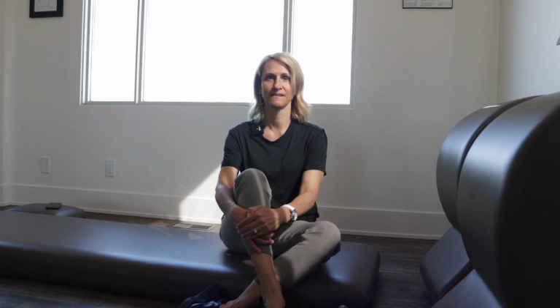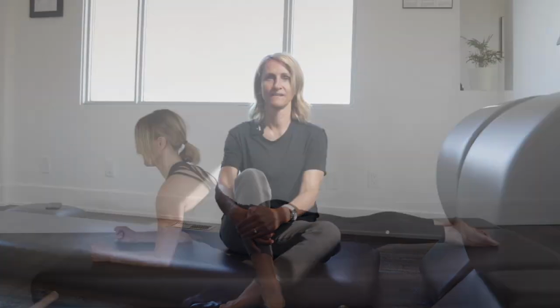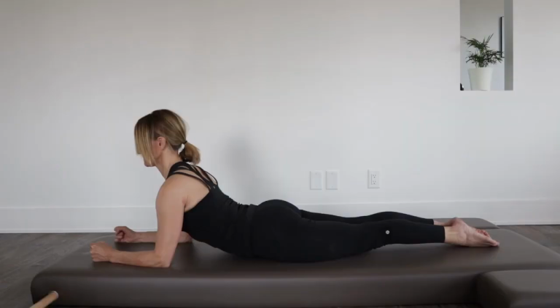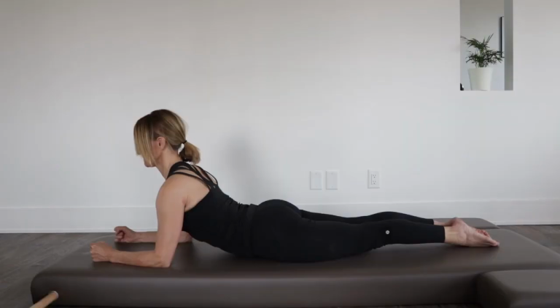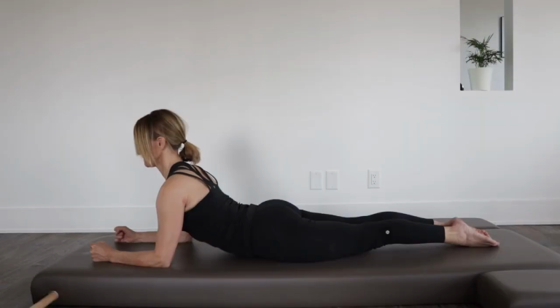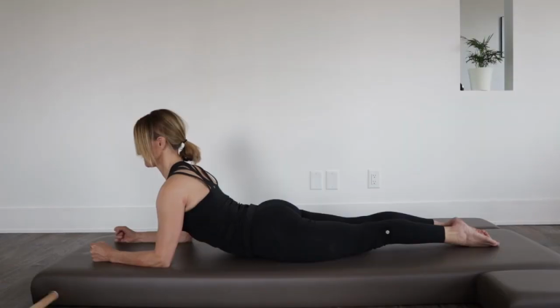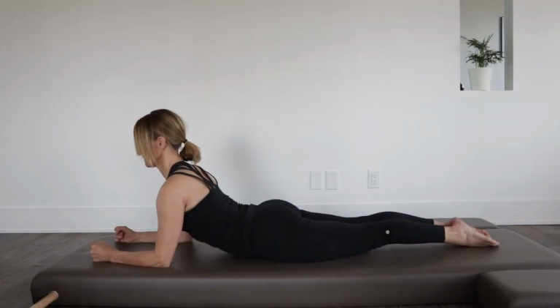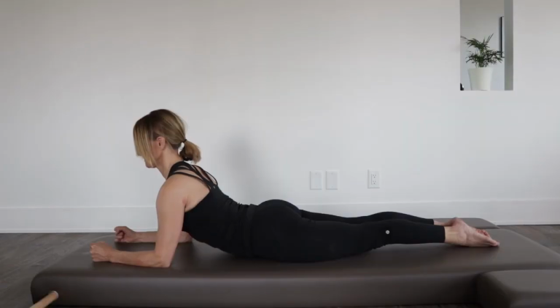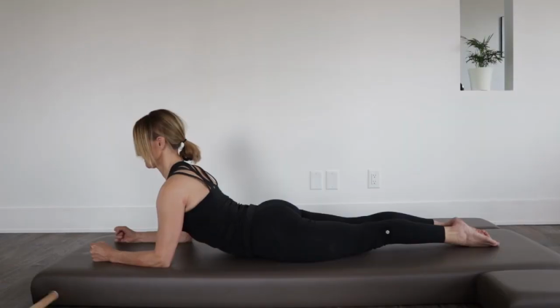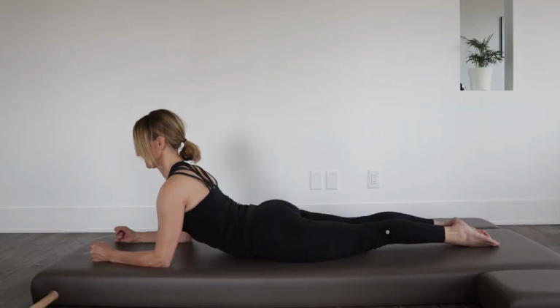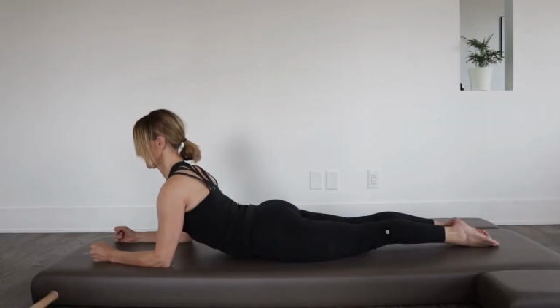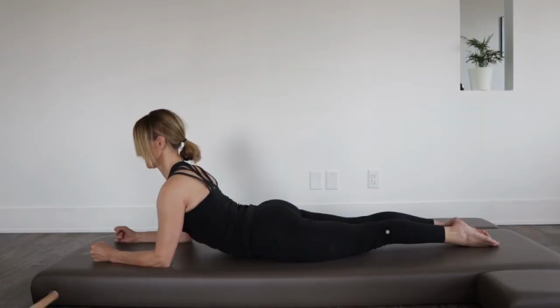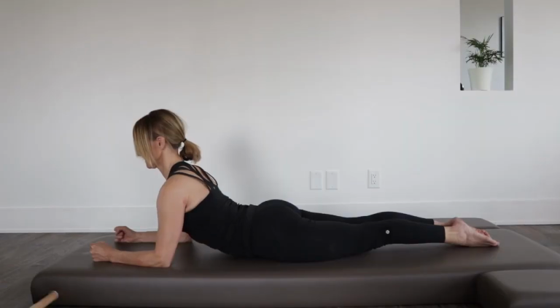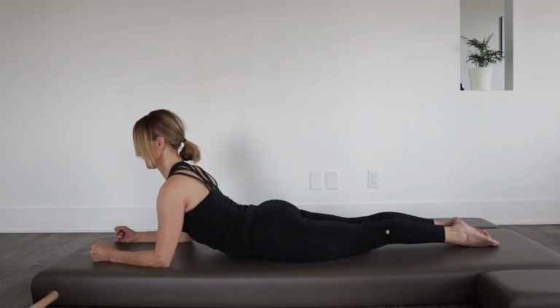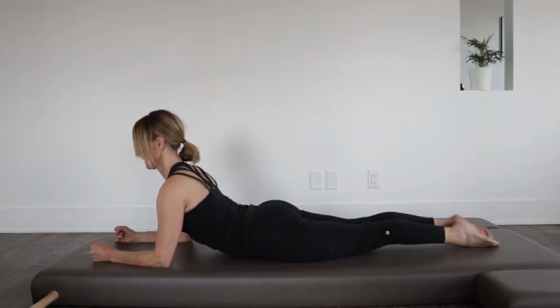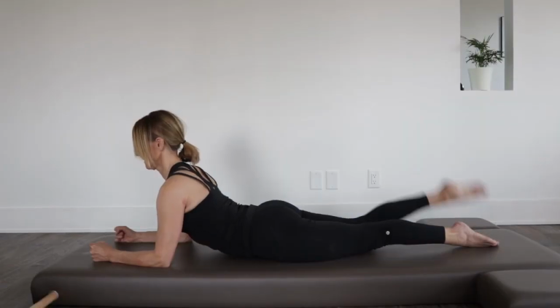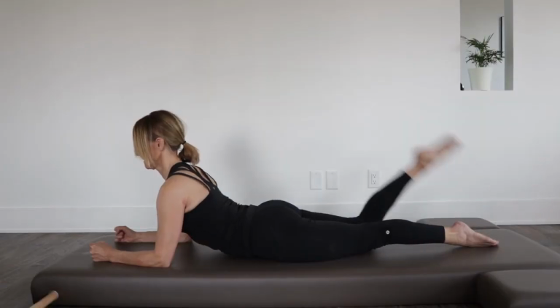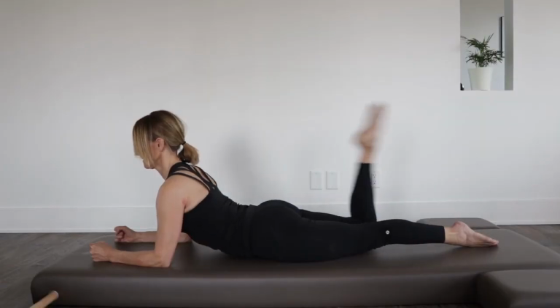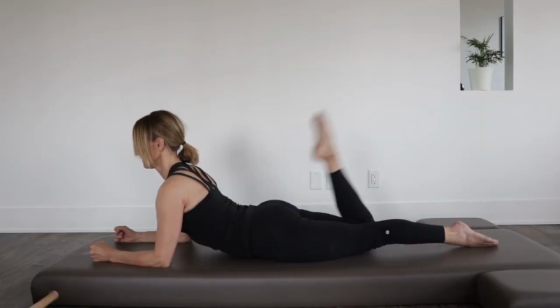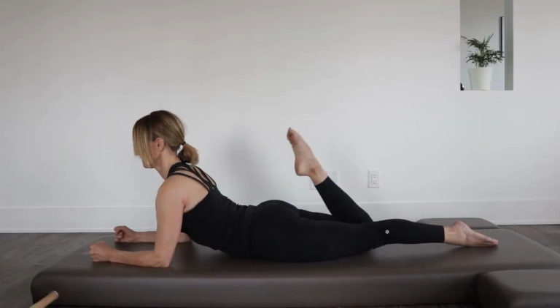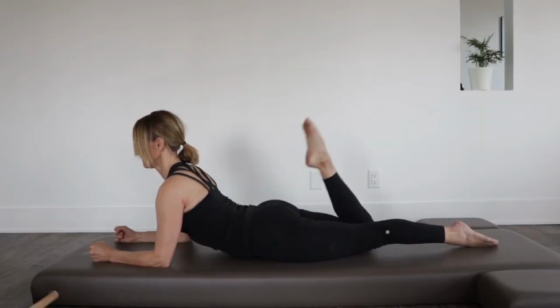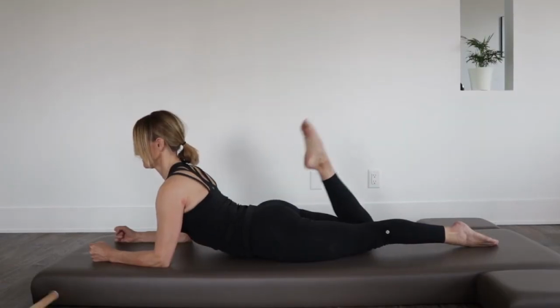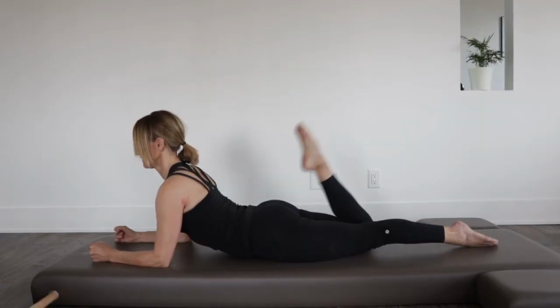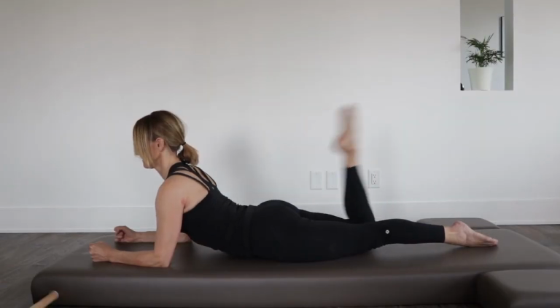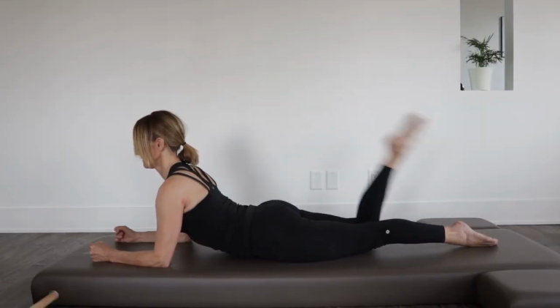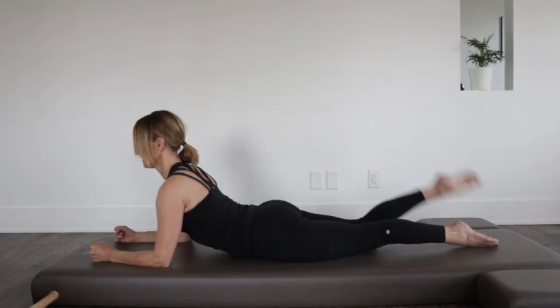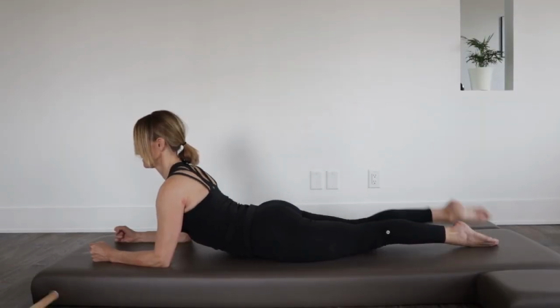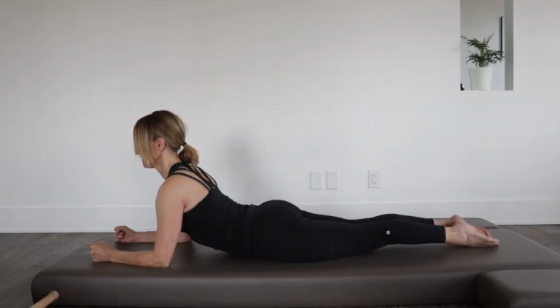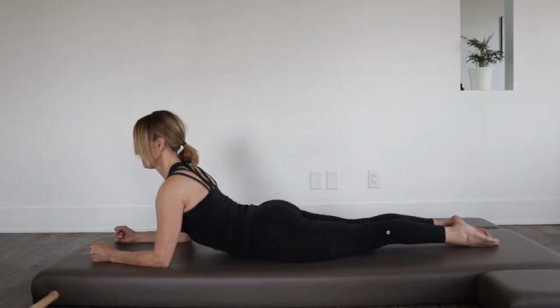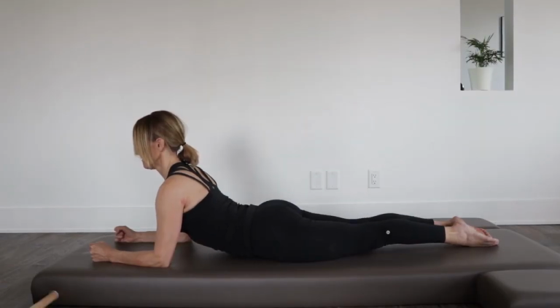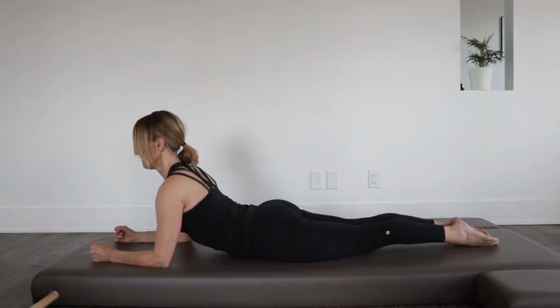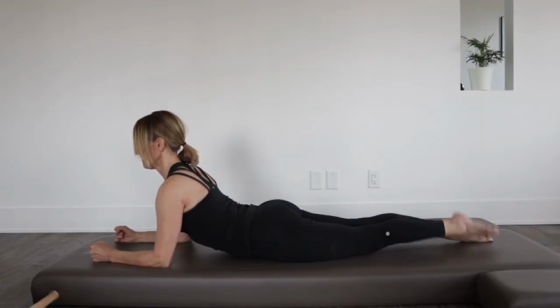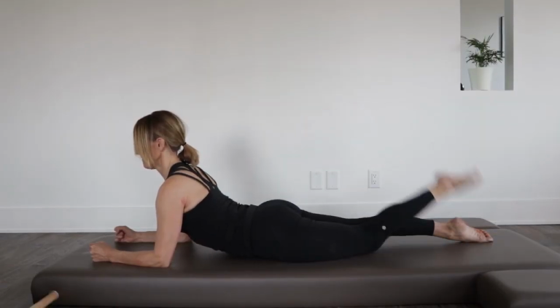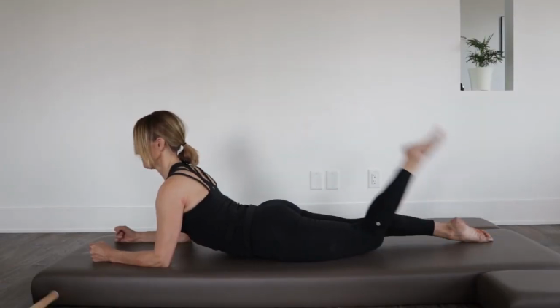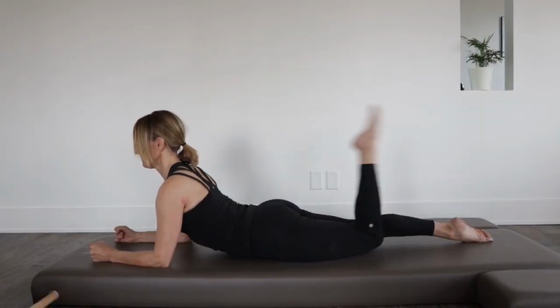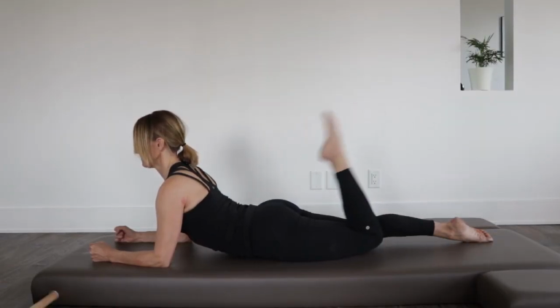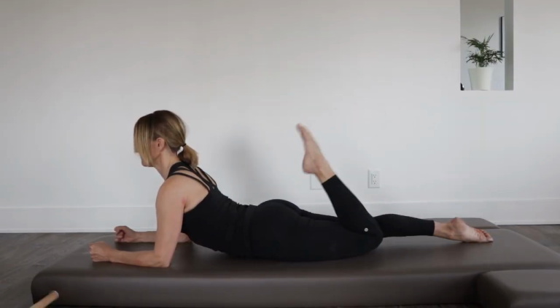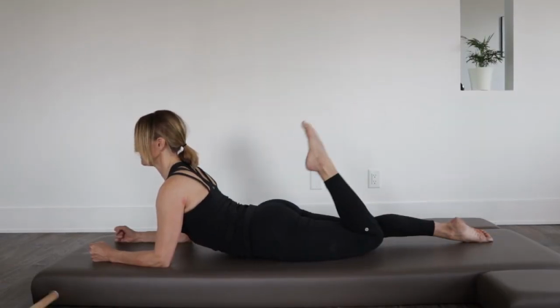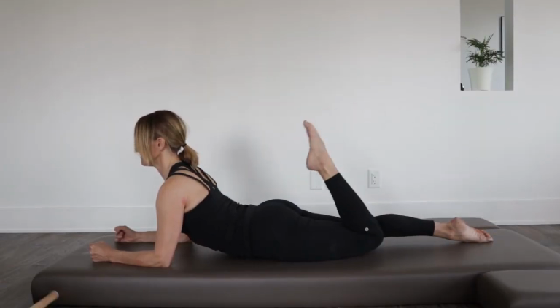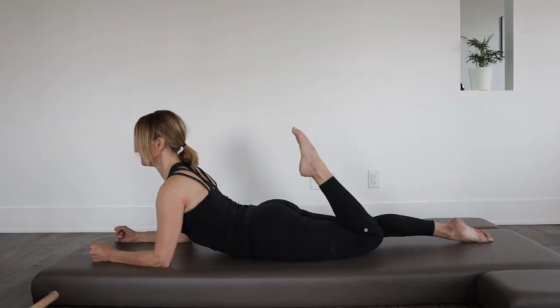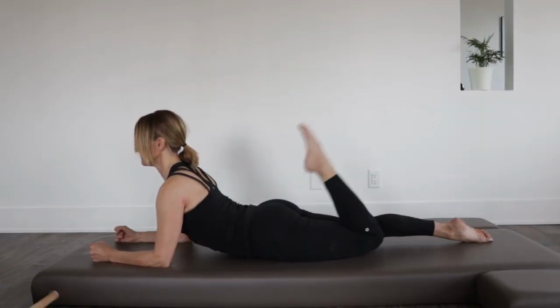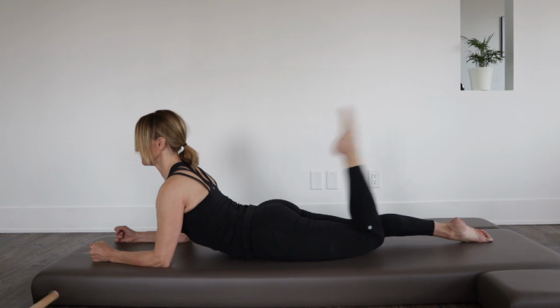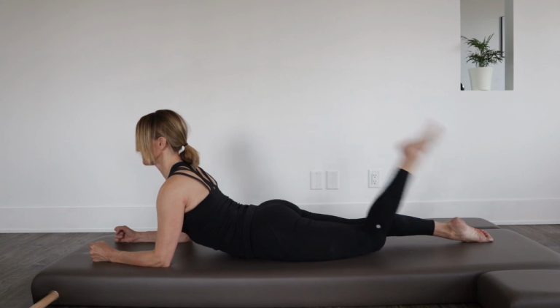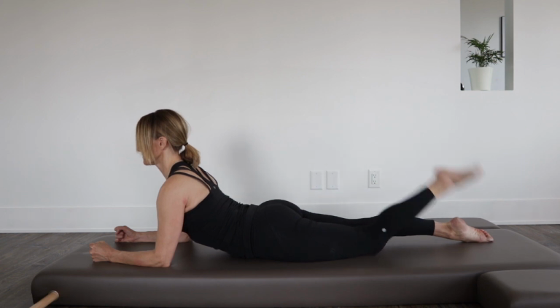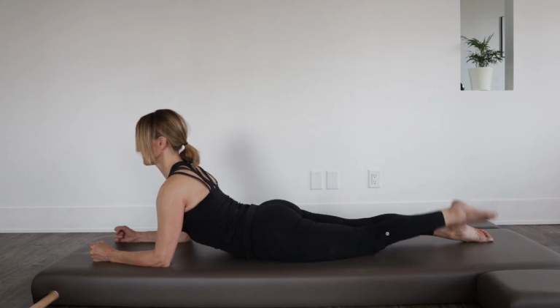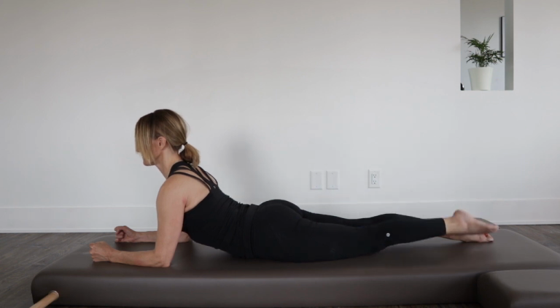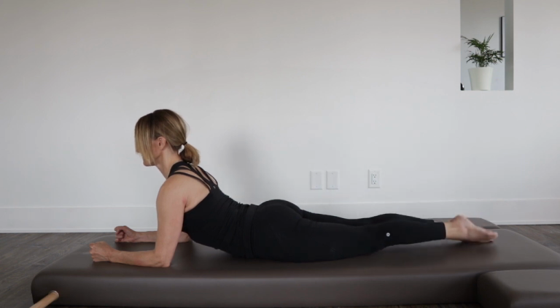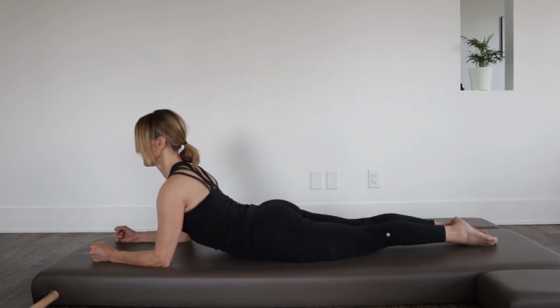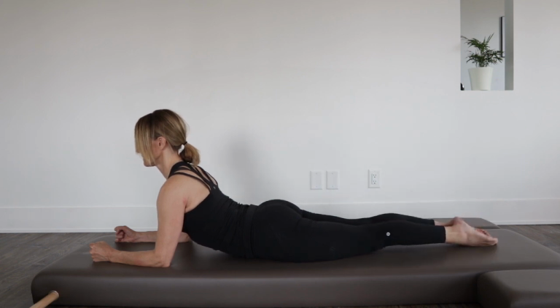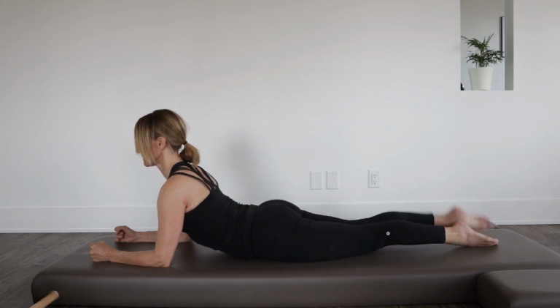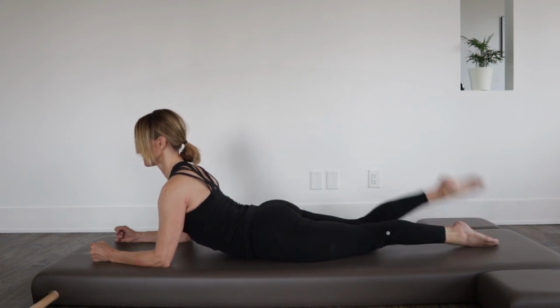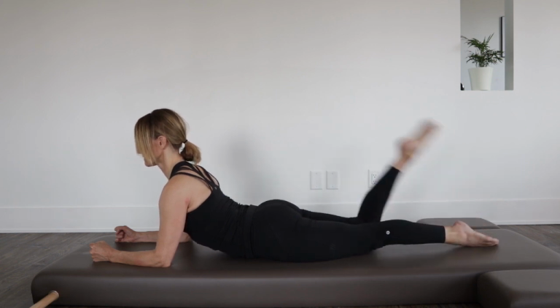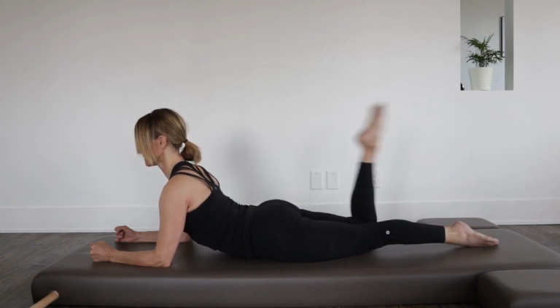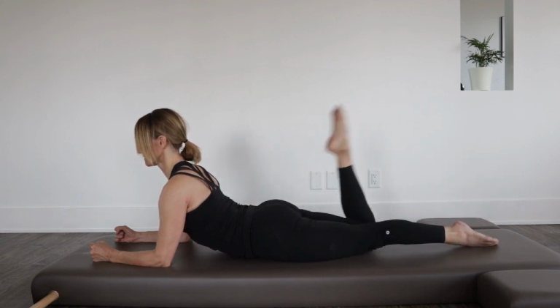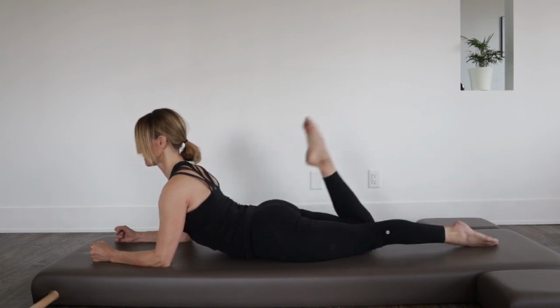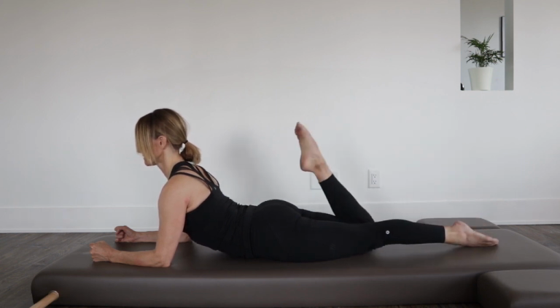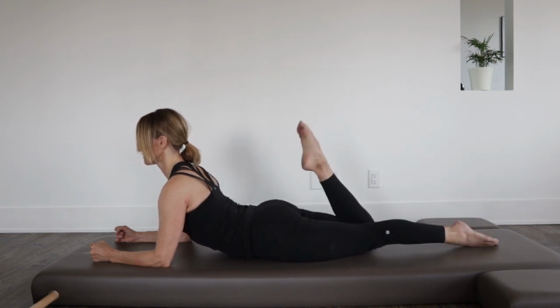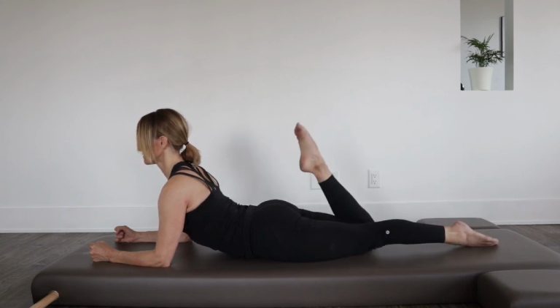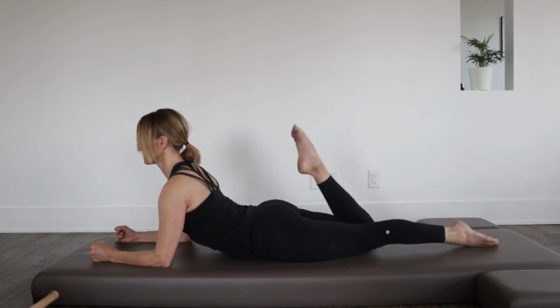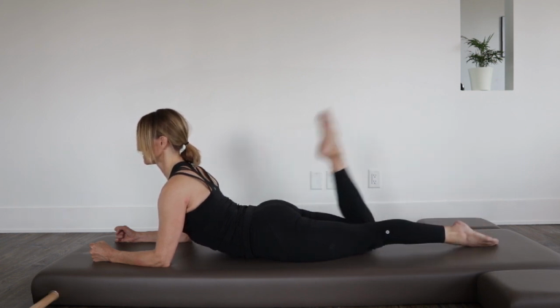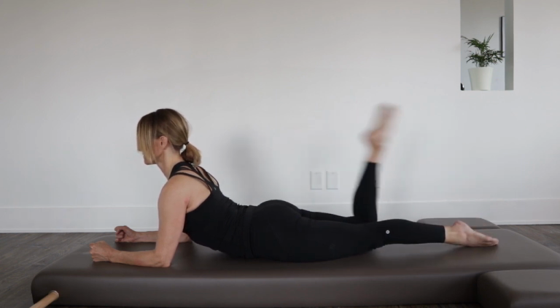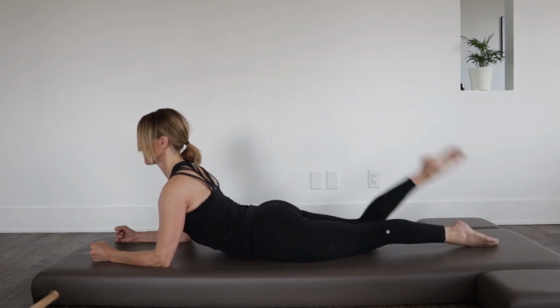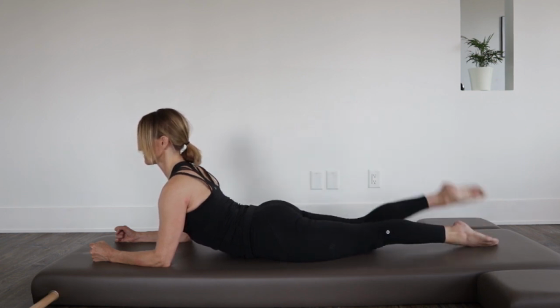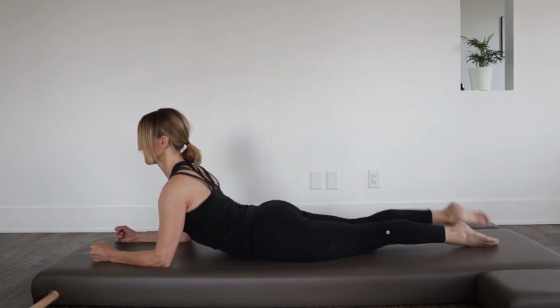The next exercise that follows the single leg kick is our double leg kick. So go ahead and do a couple of single leg kicks.